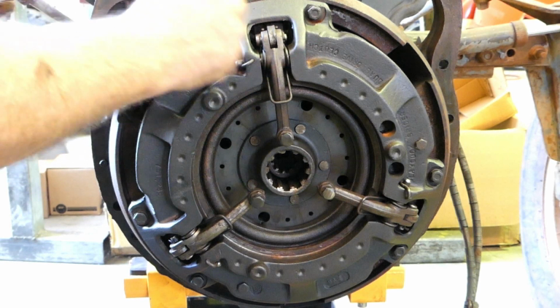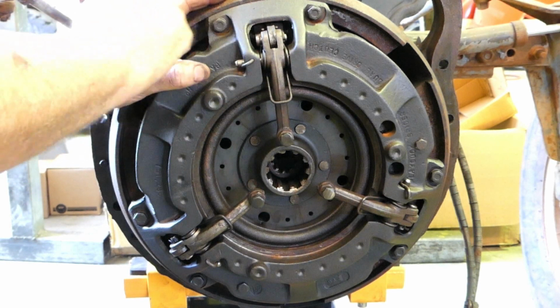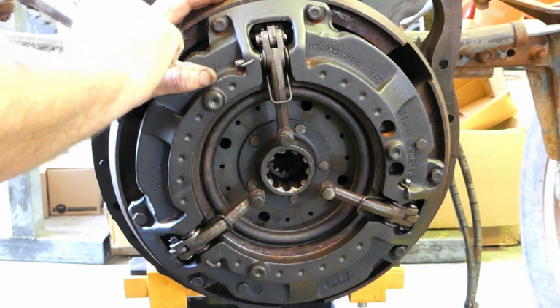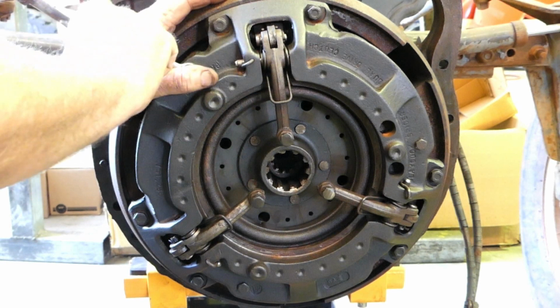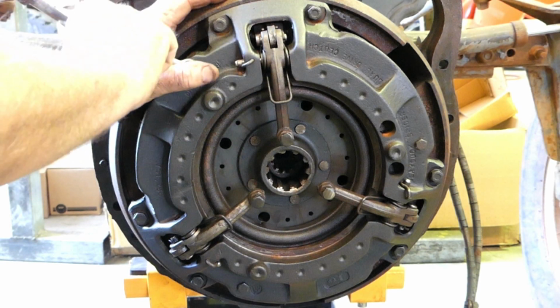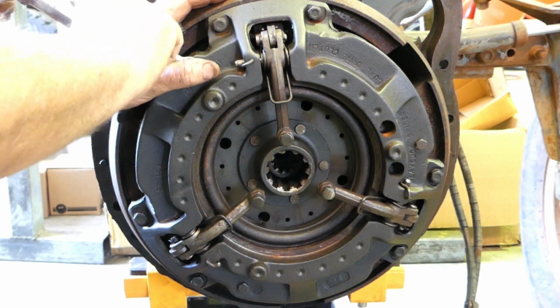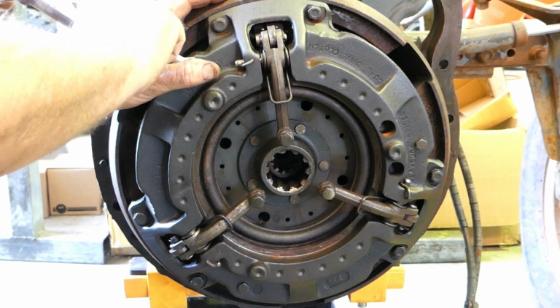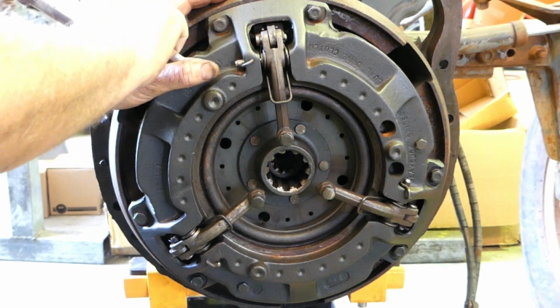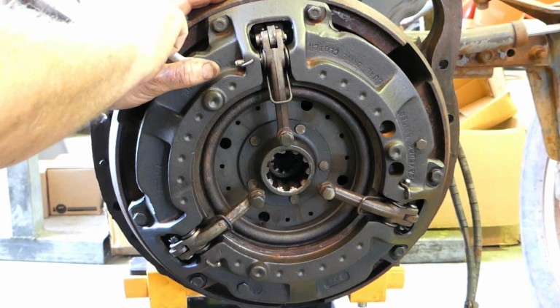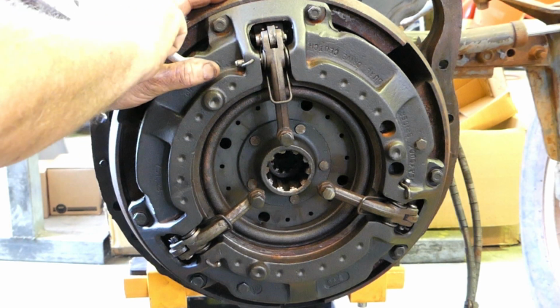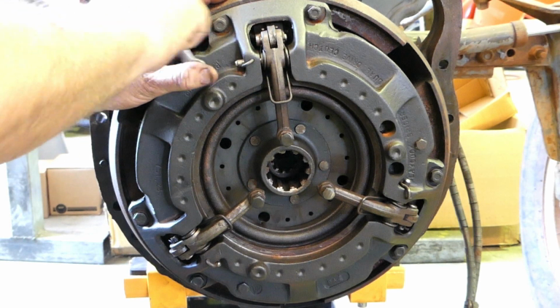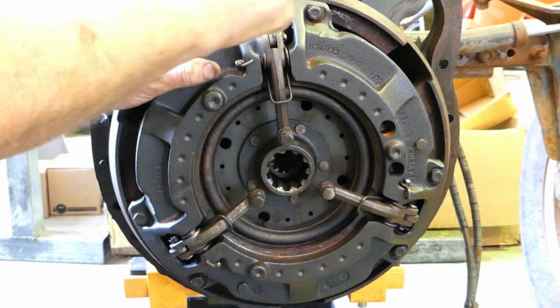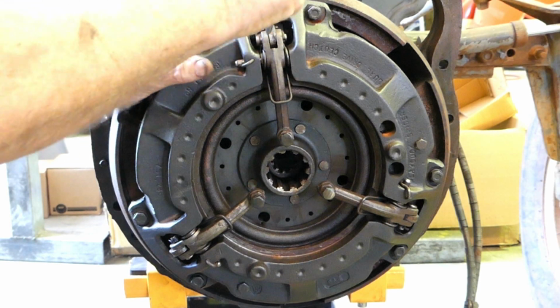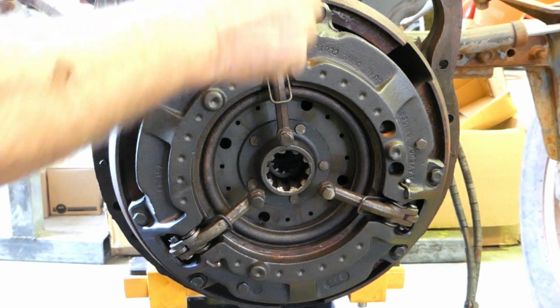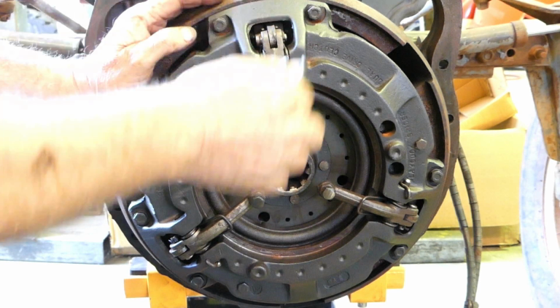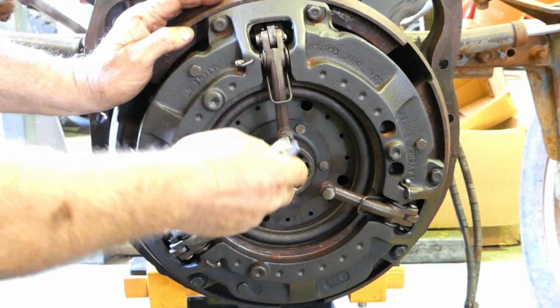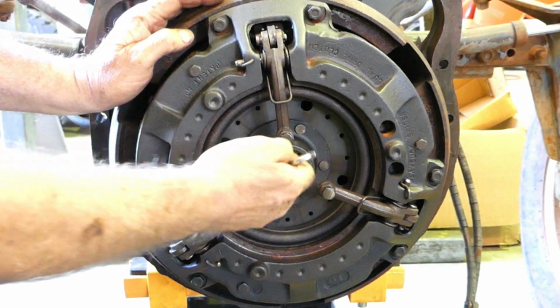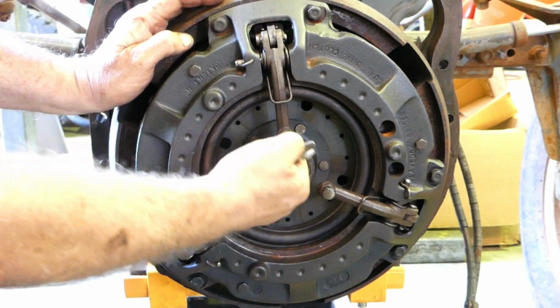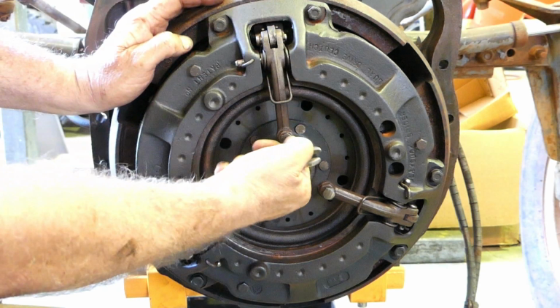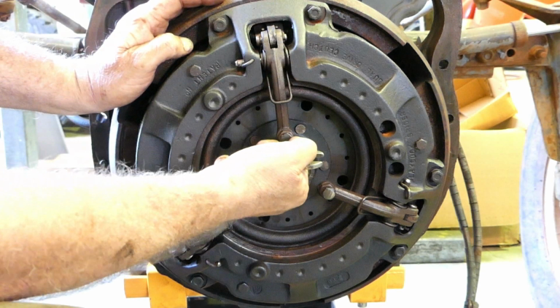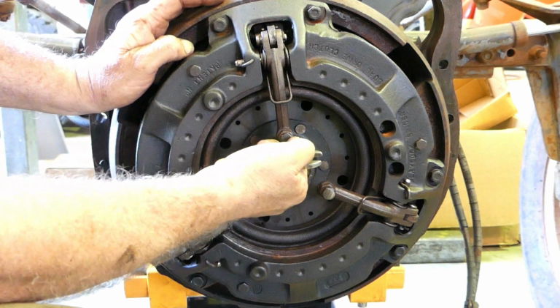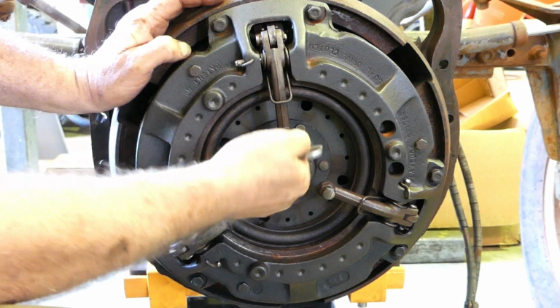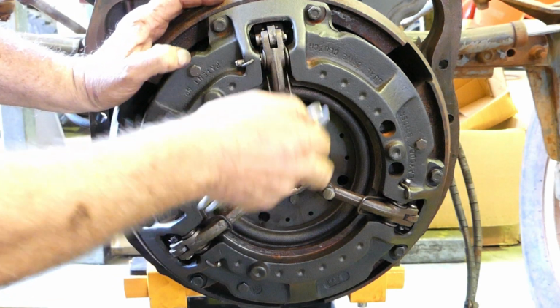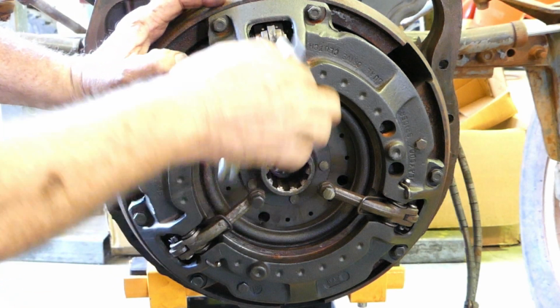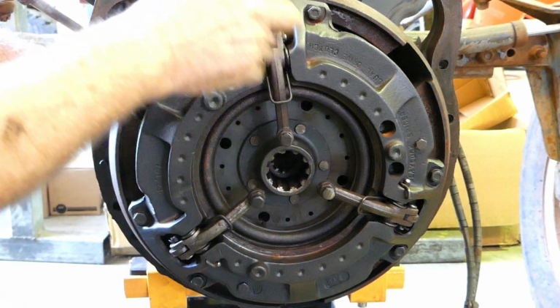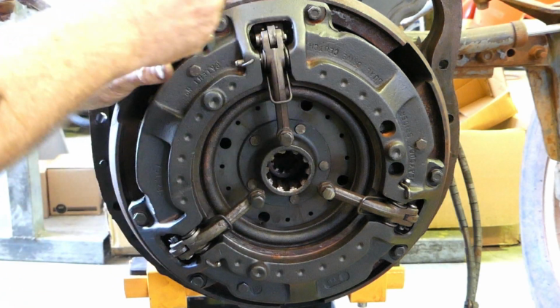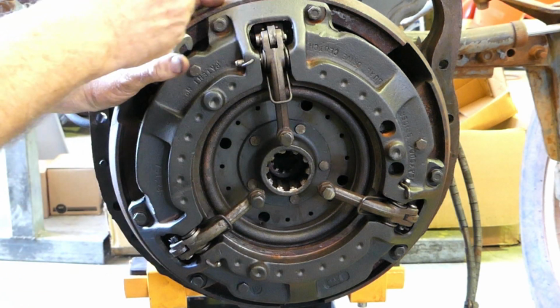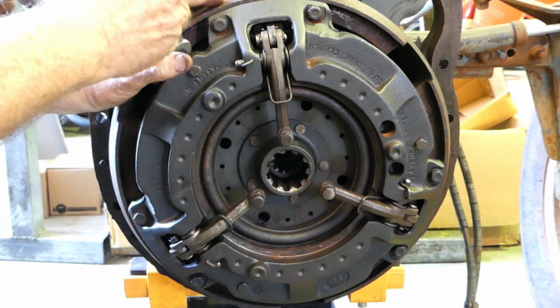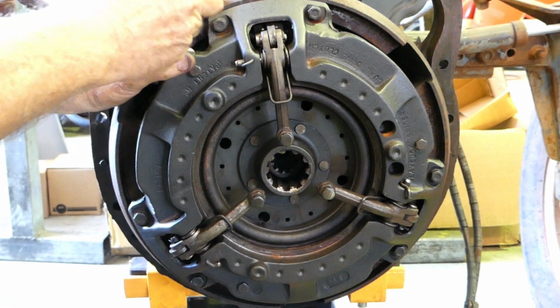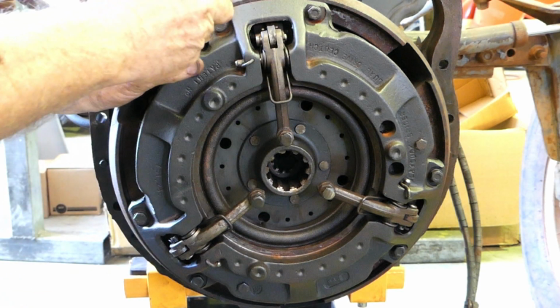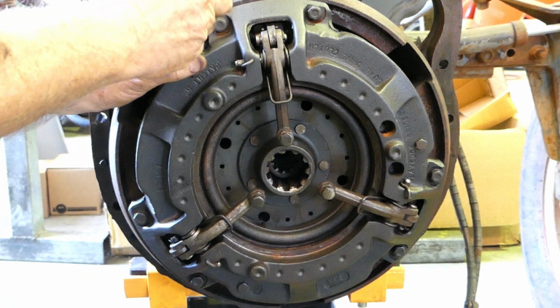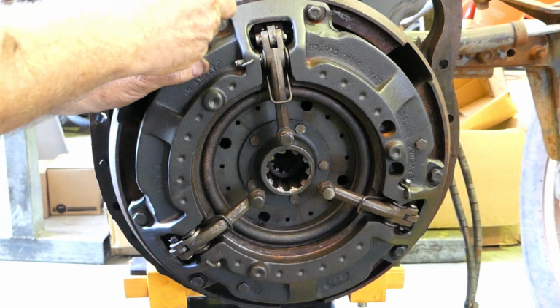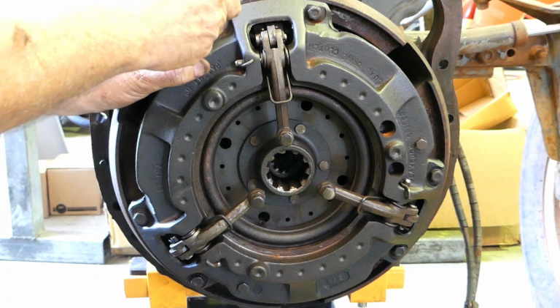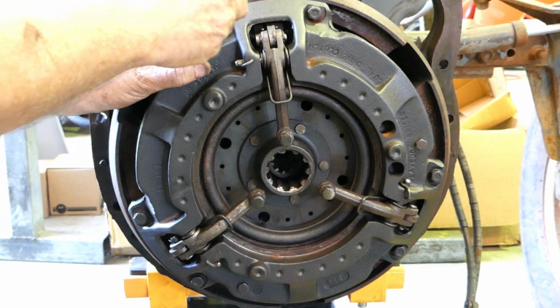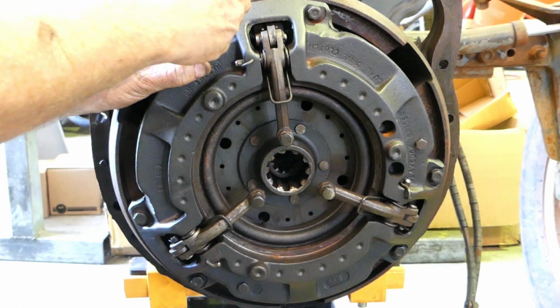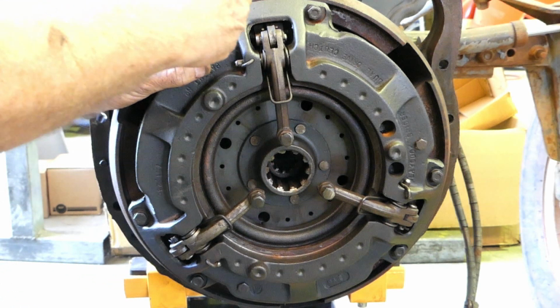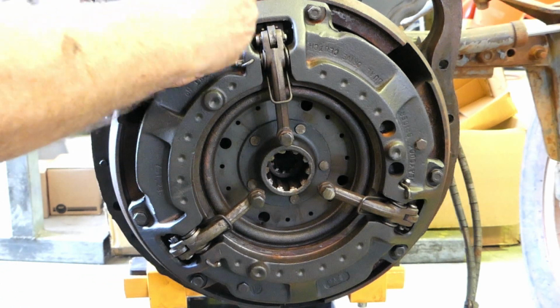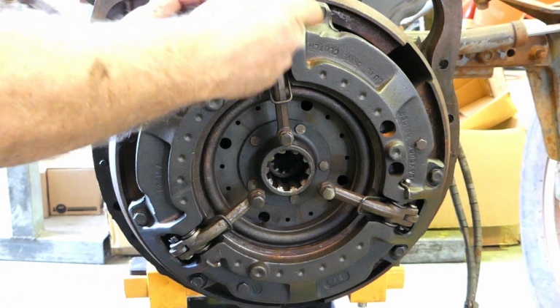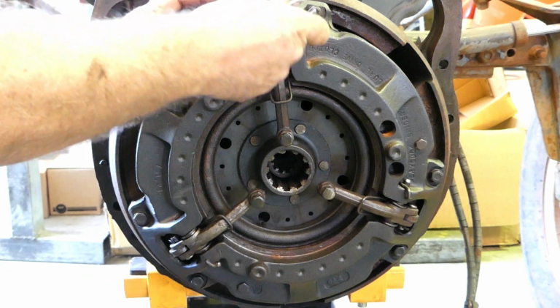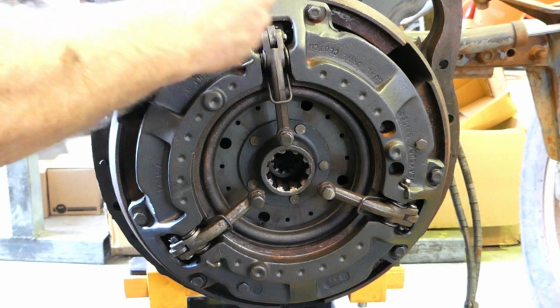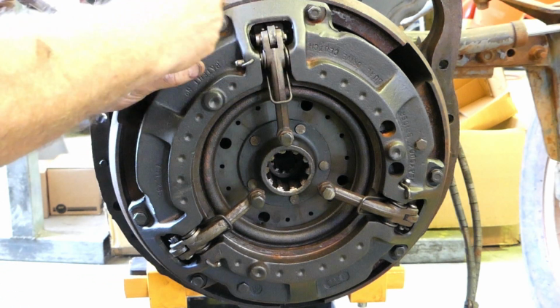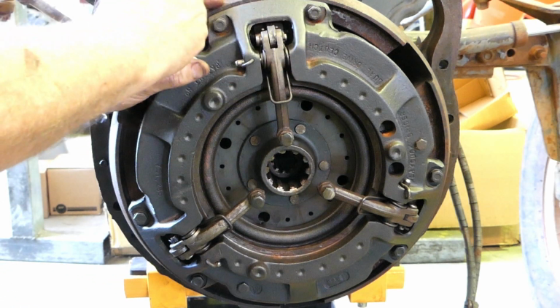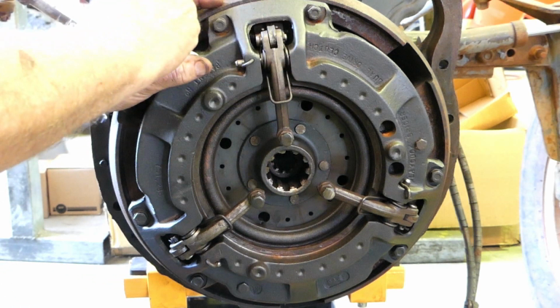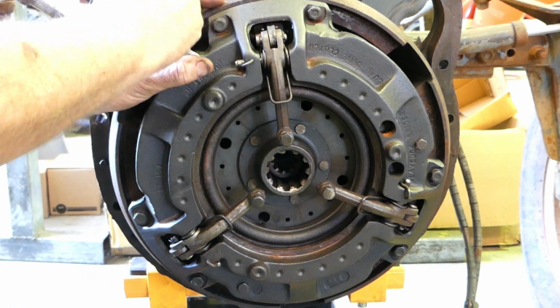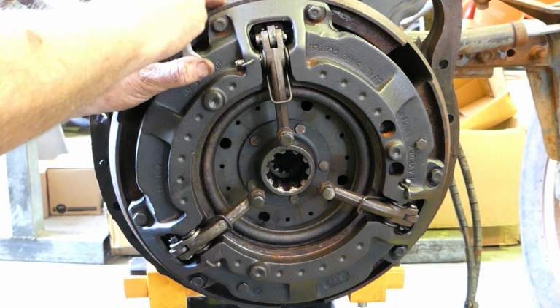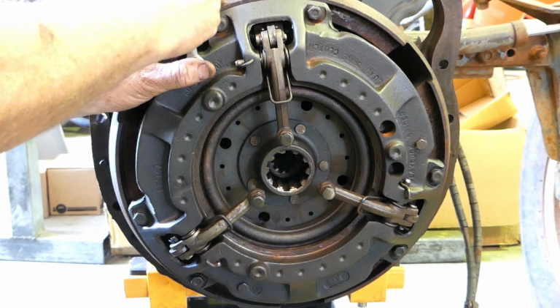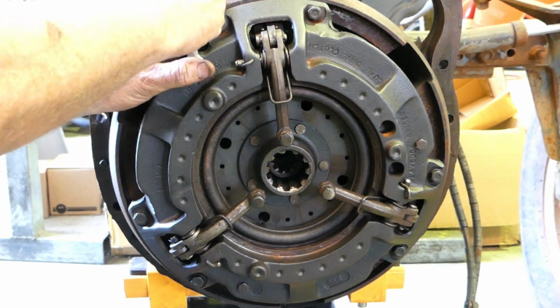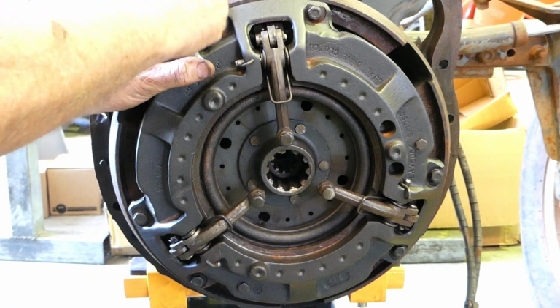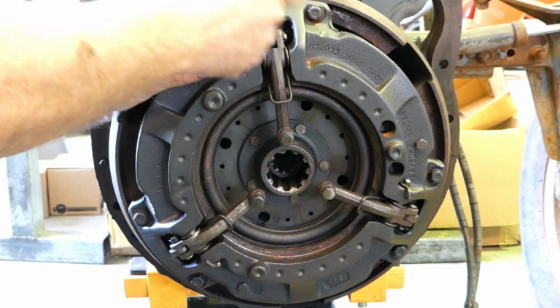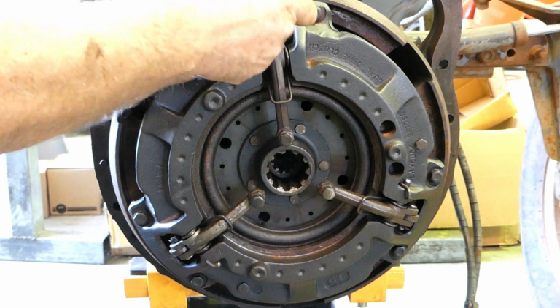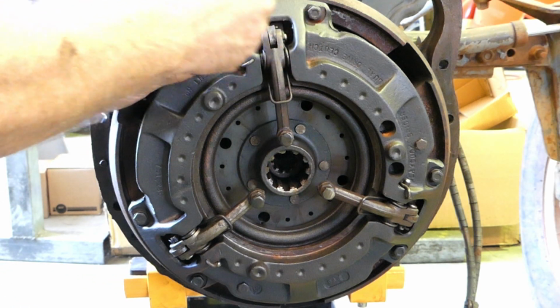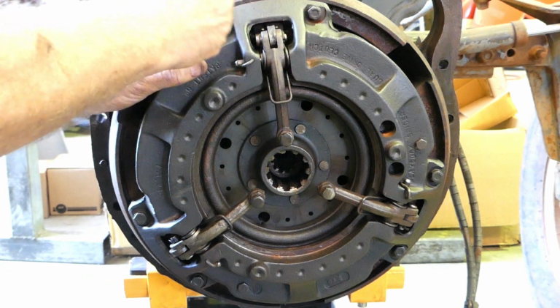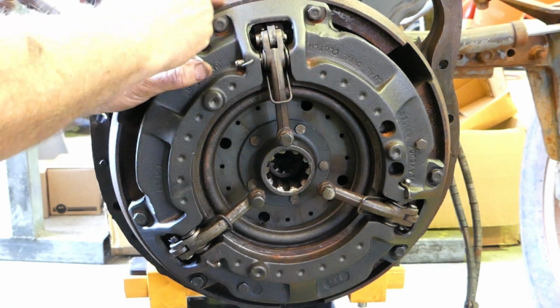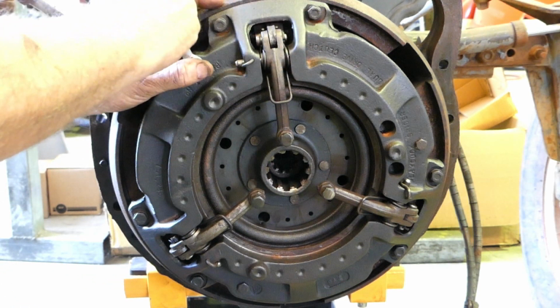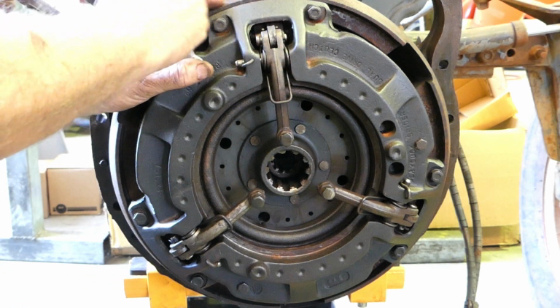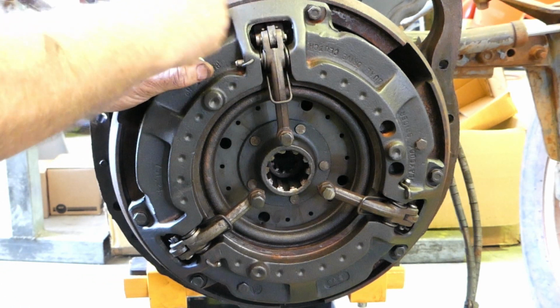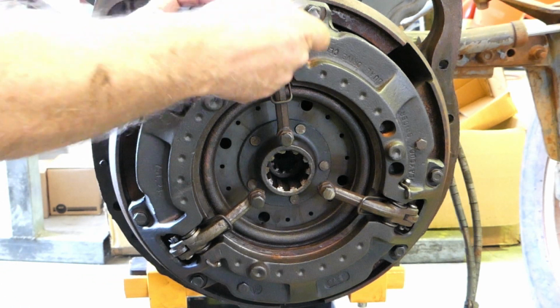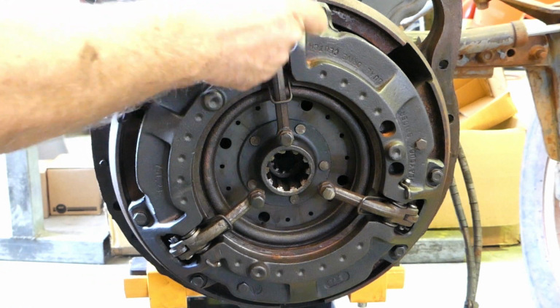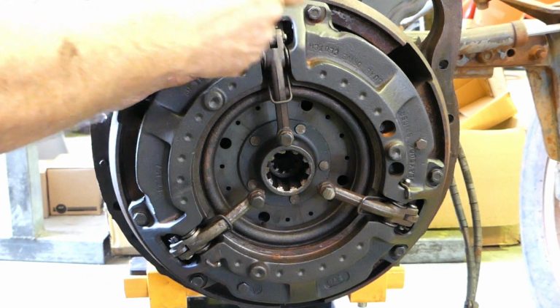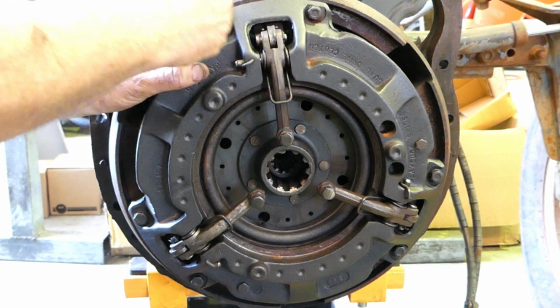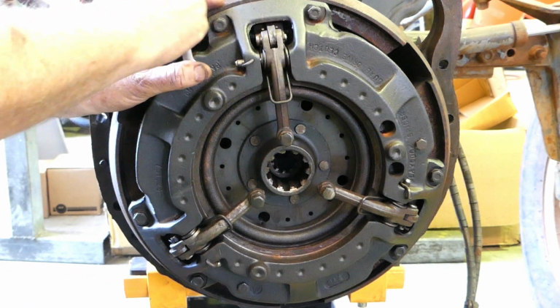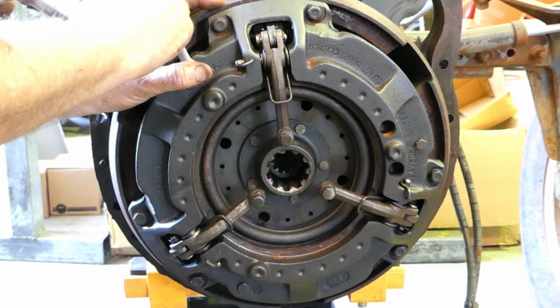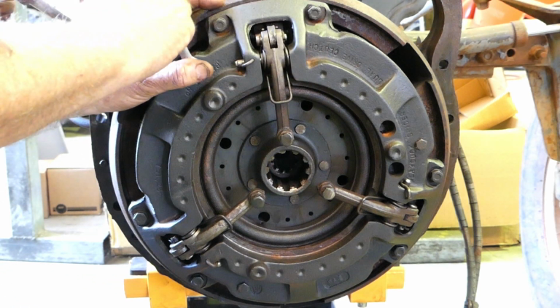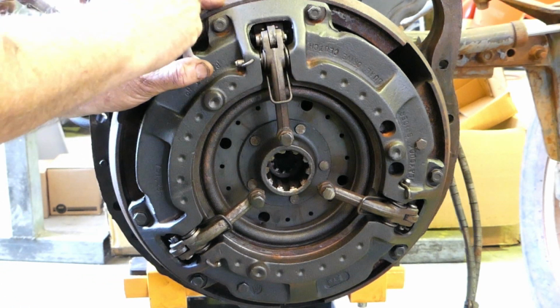You can actually do them up a little bit and move that centre plate around if you ever need to, but a lot of people forget to take these out.